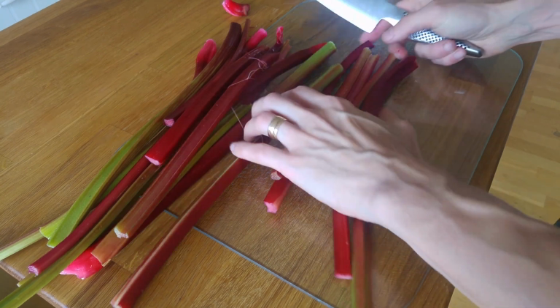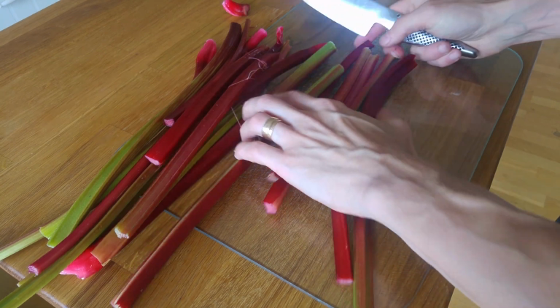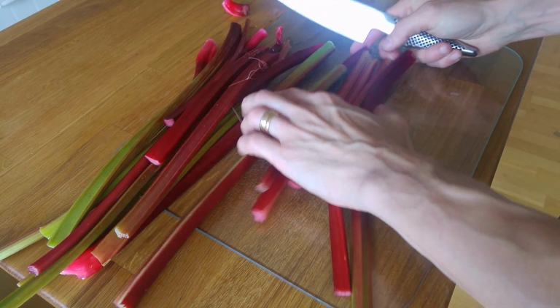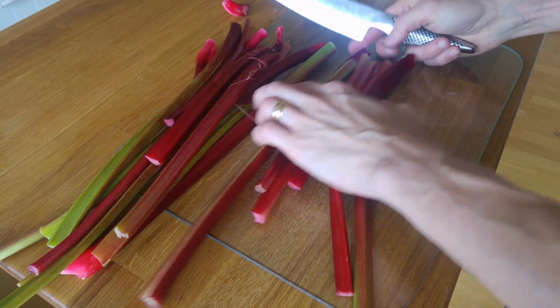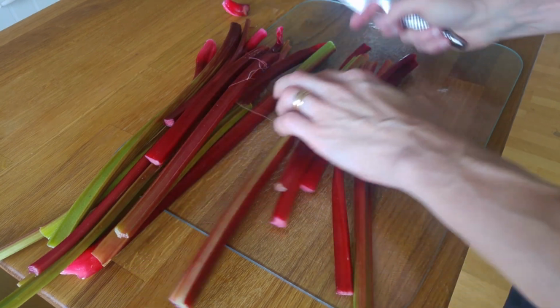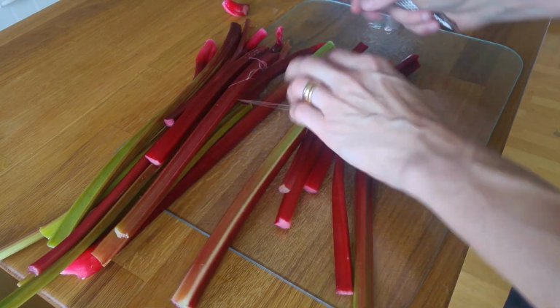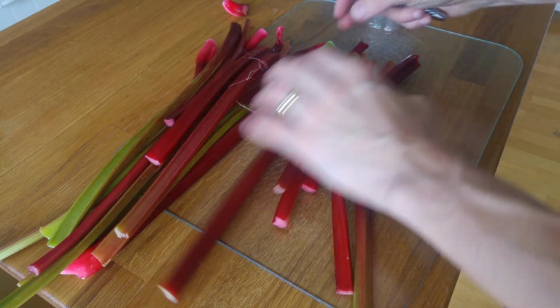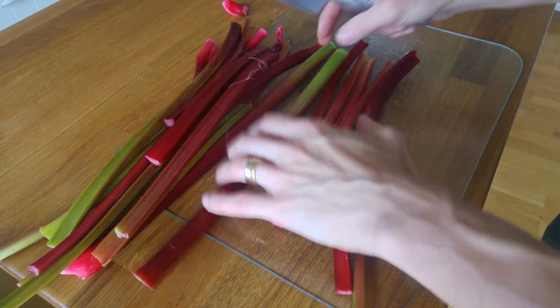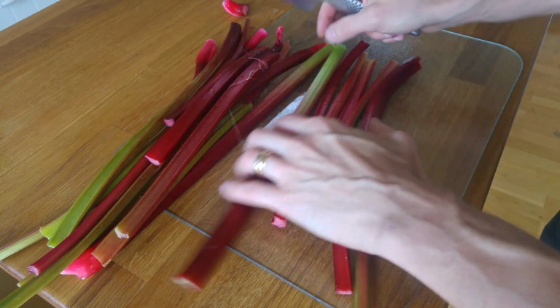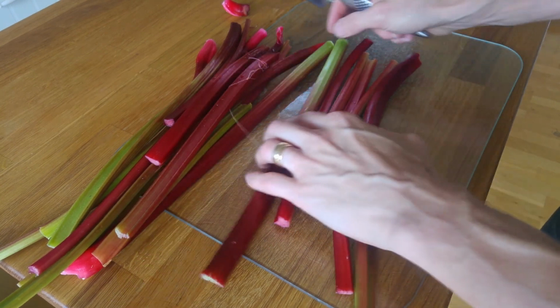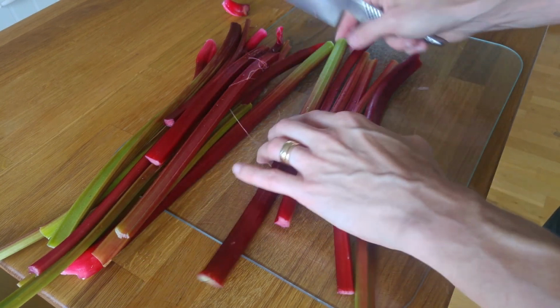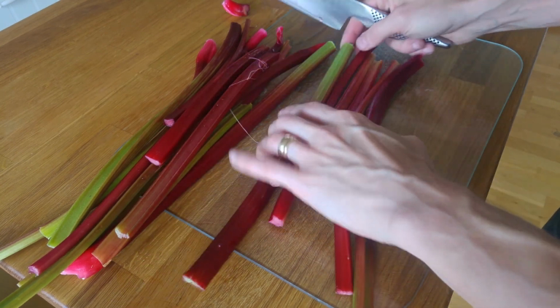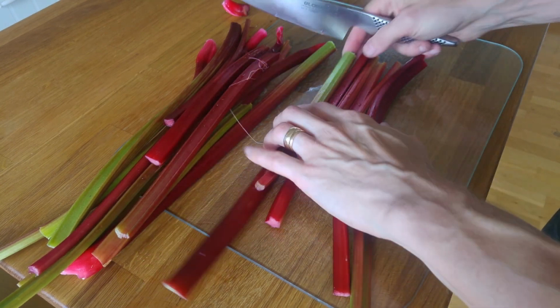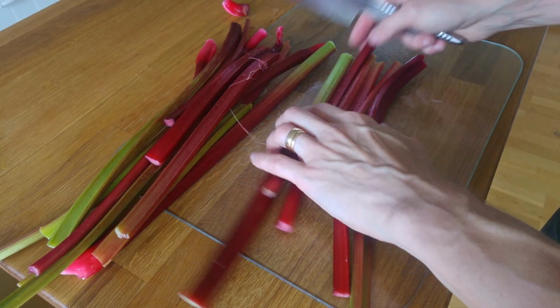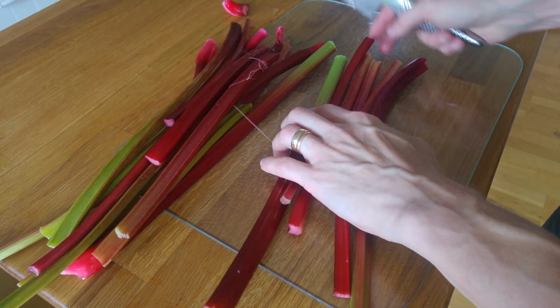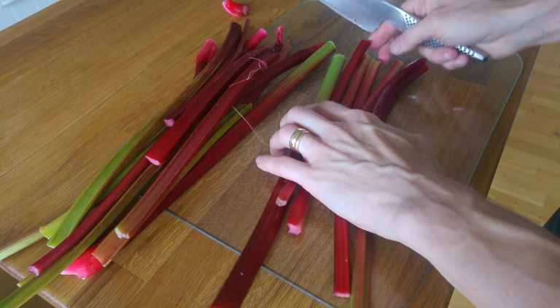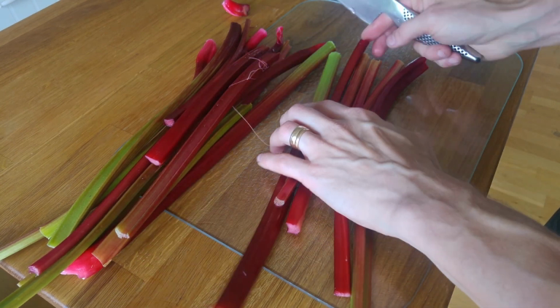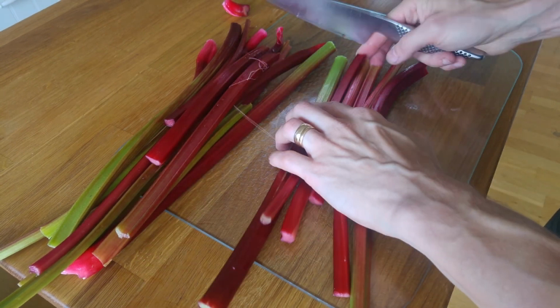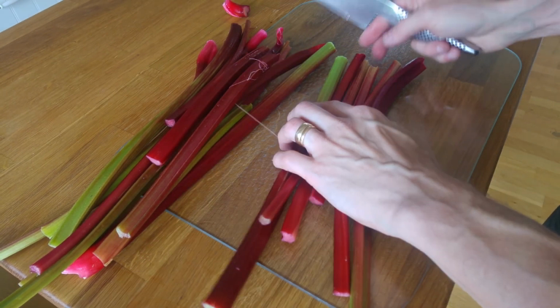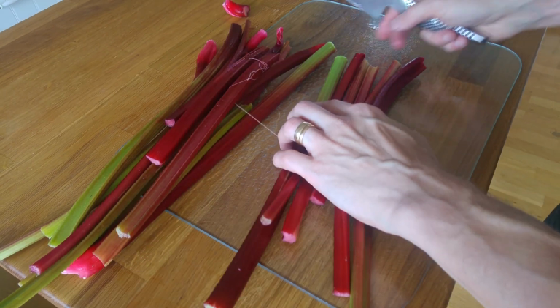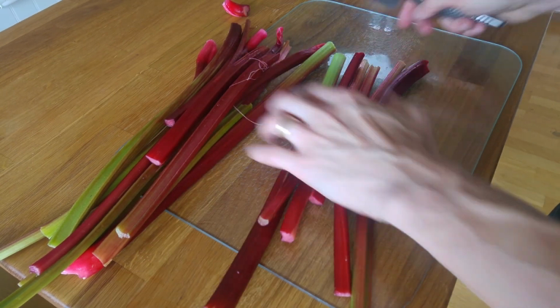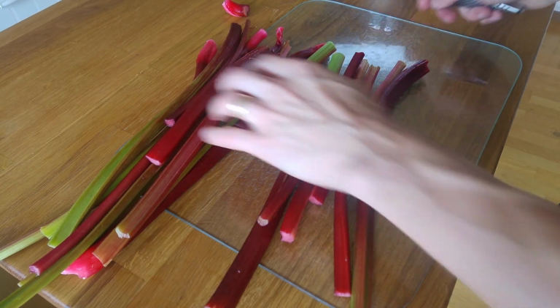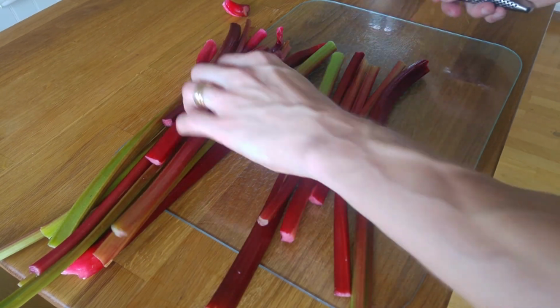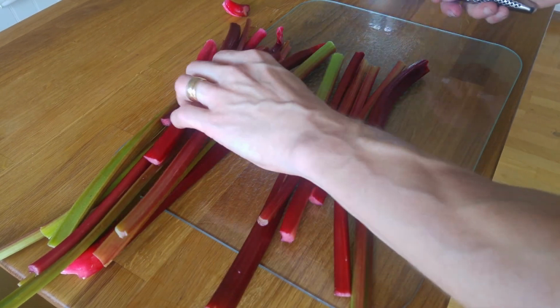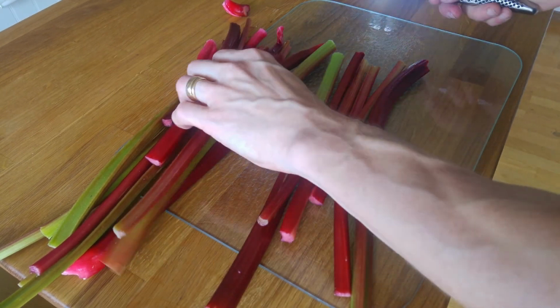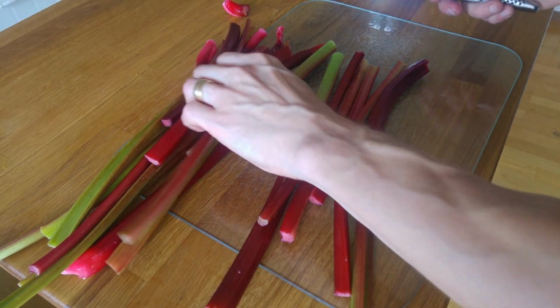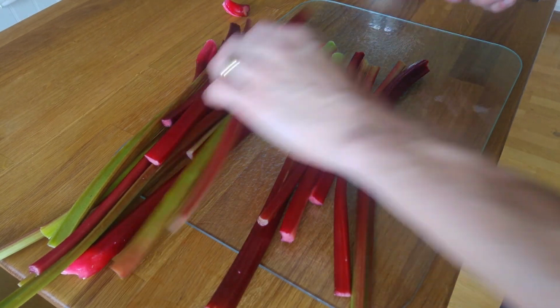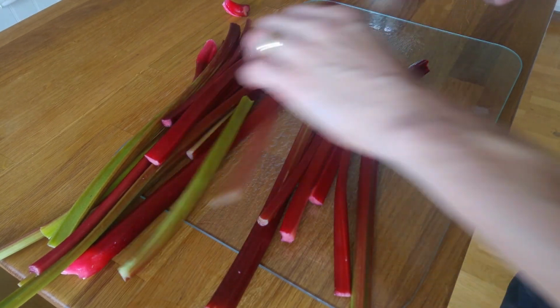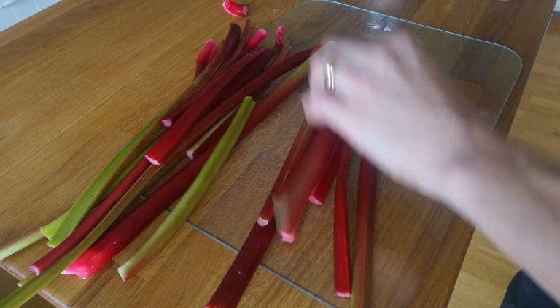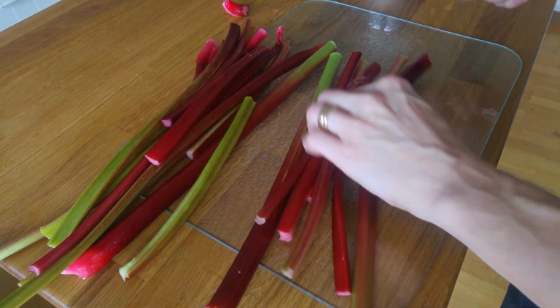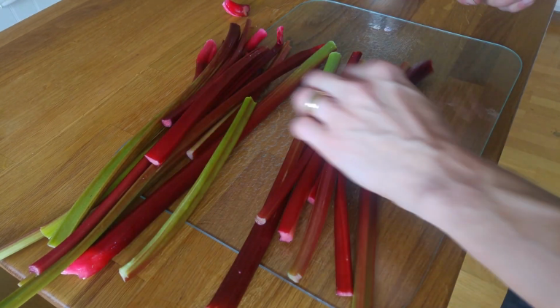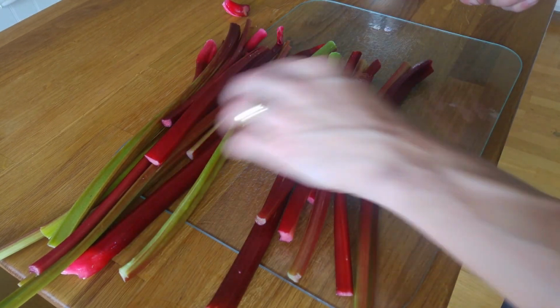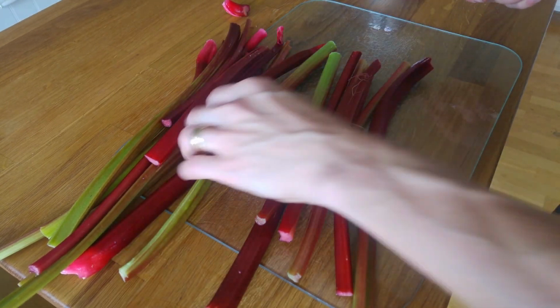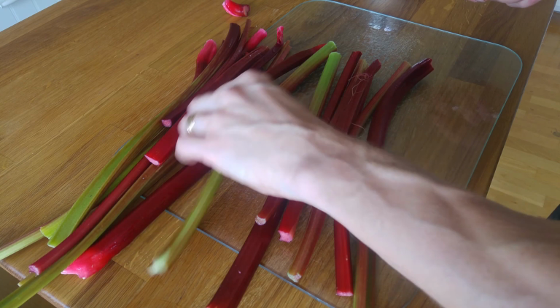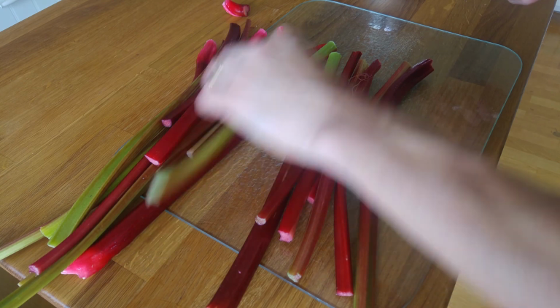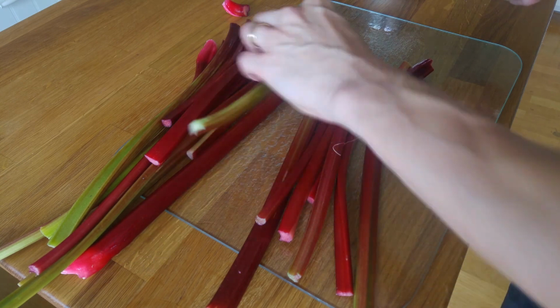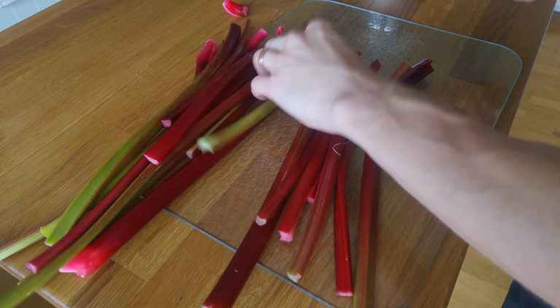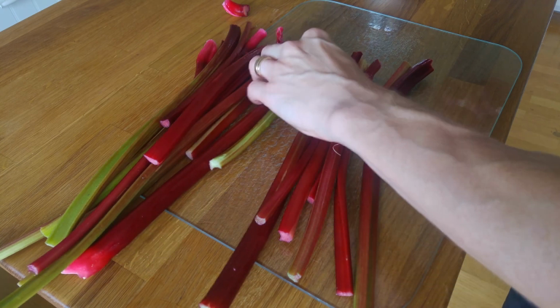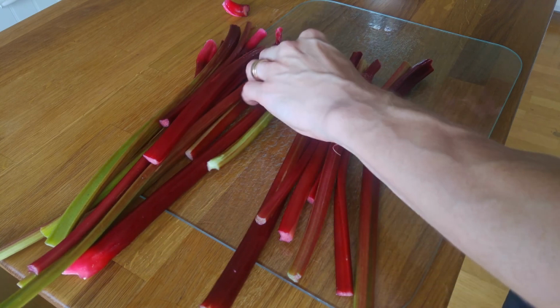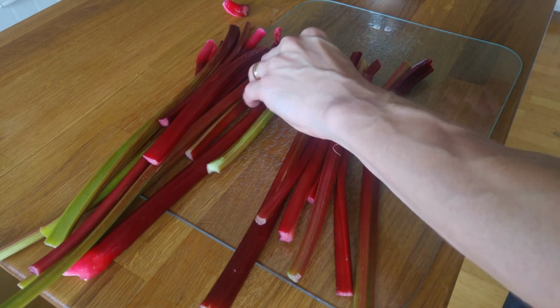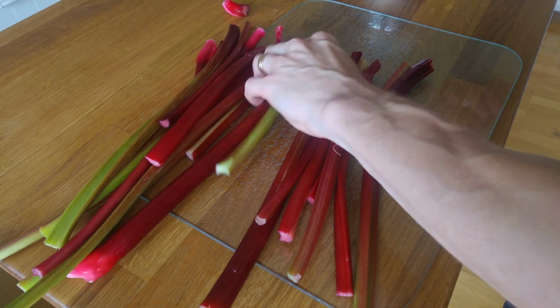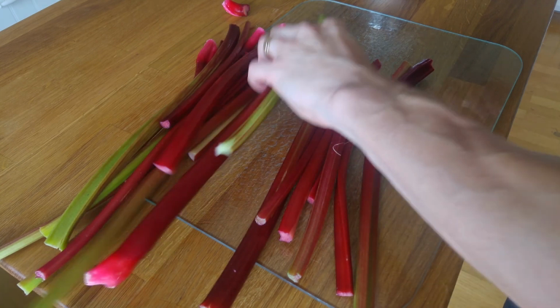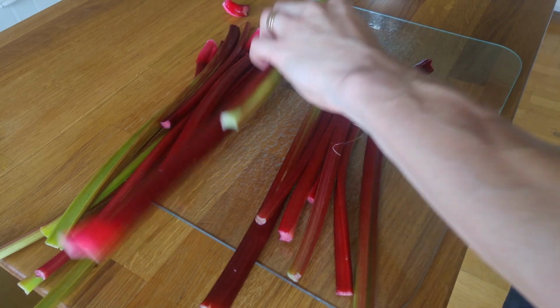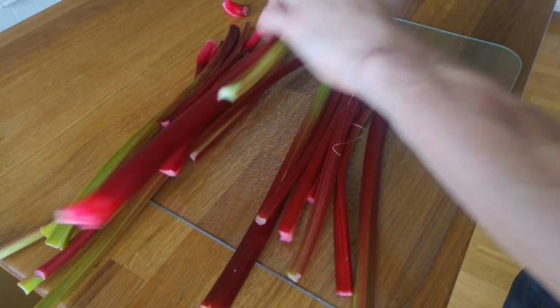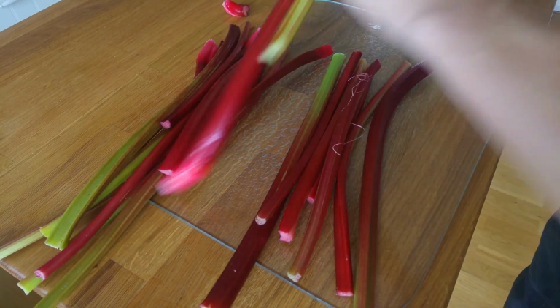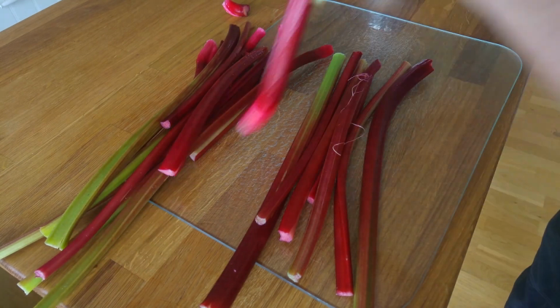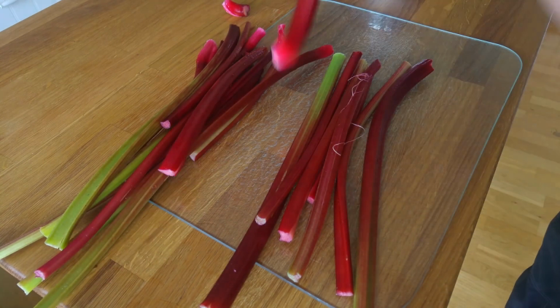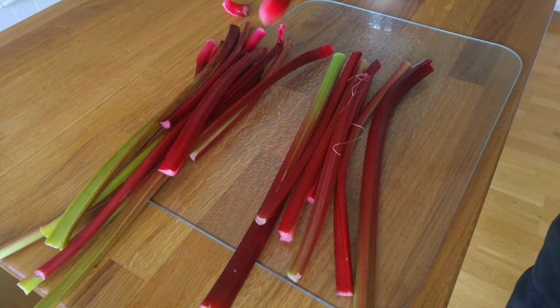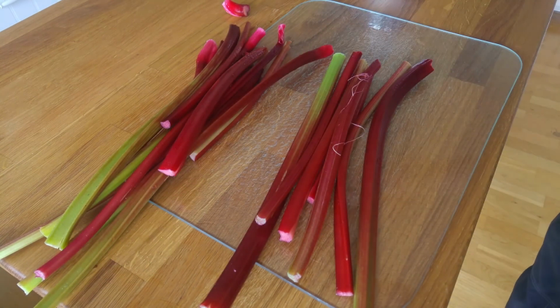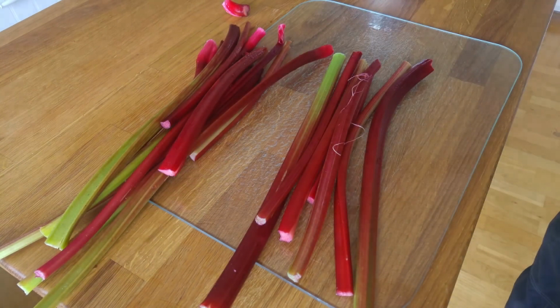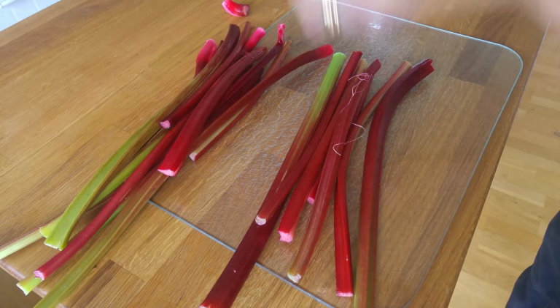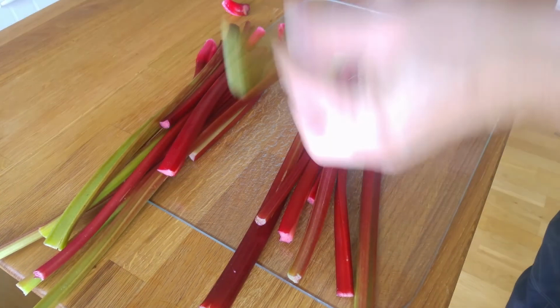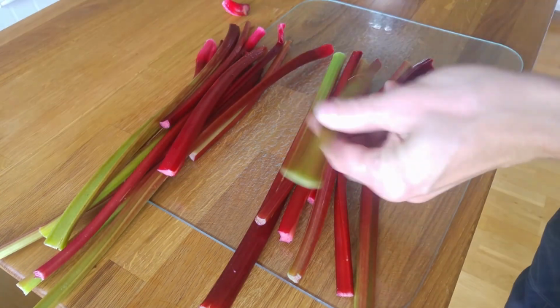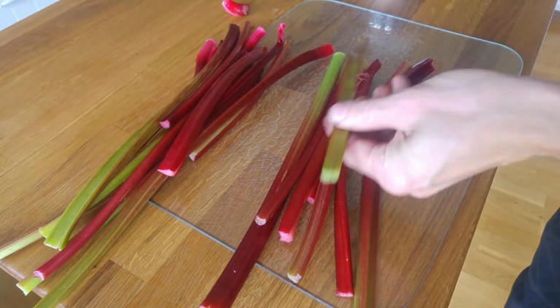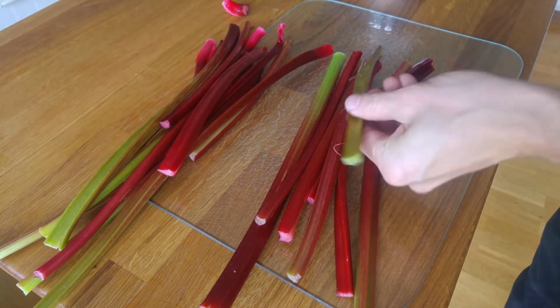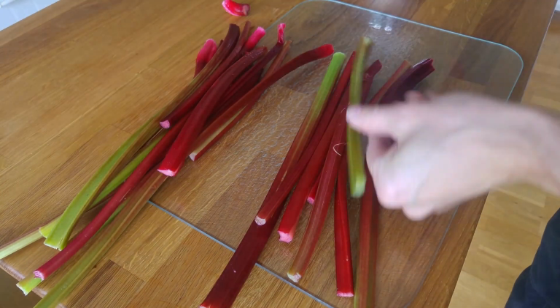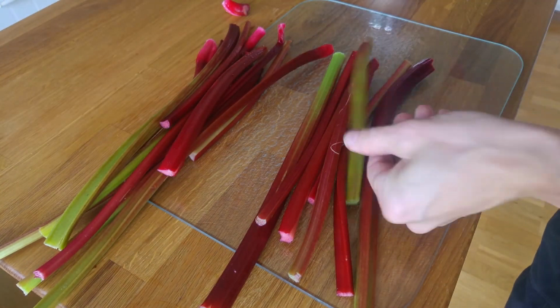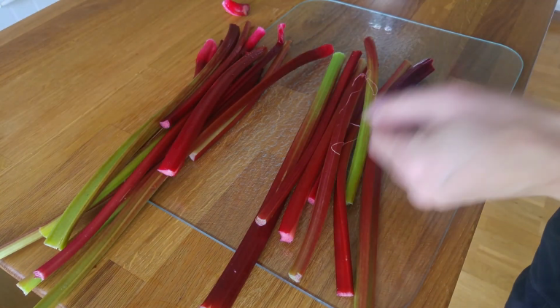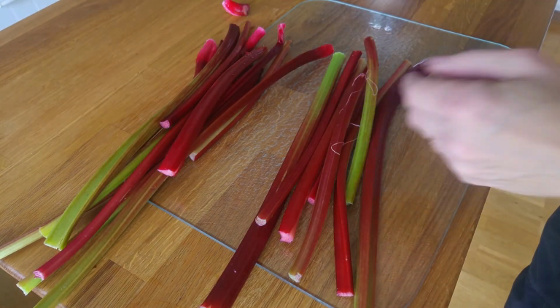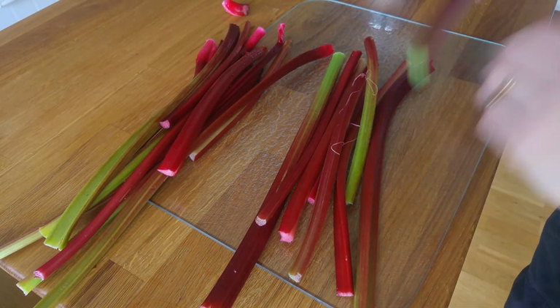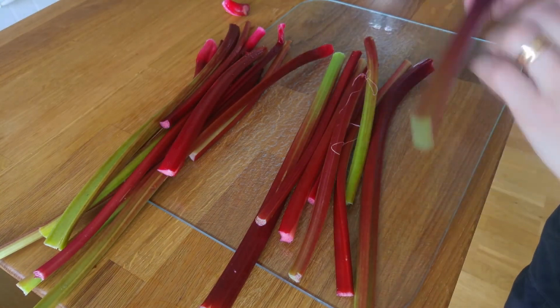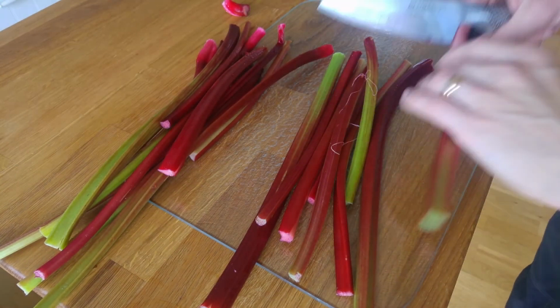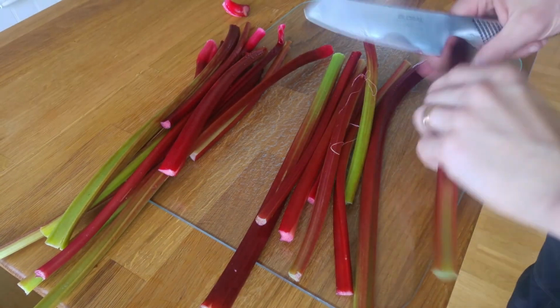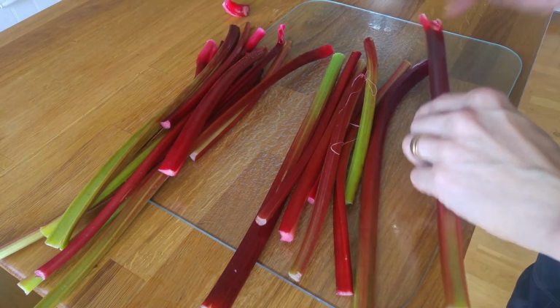Hi! I'm glad that you're here! Today we are making the most amazing and delicious rhubarb marmalade, so stay tuned!